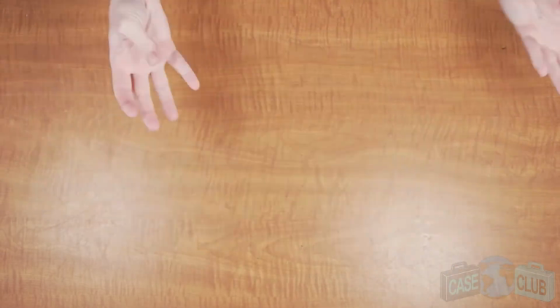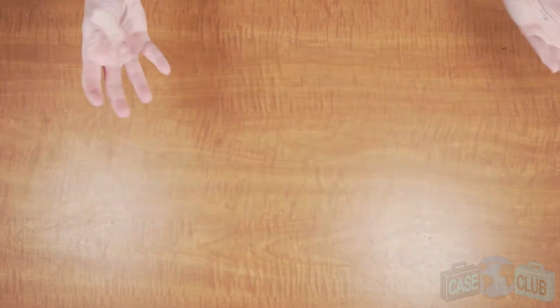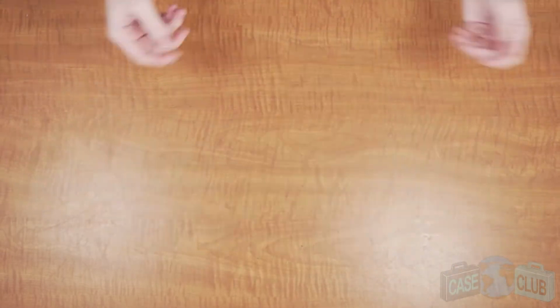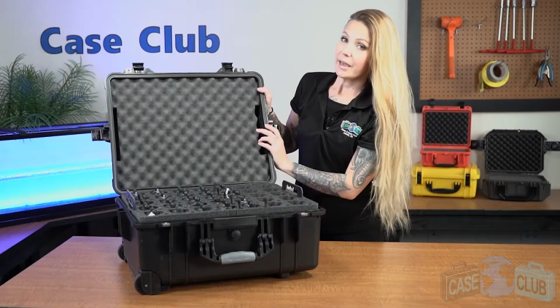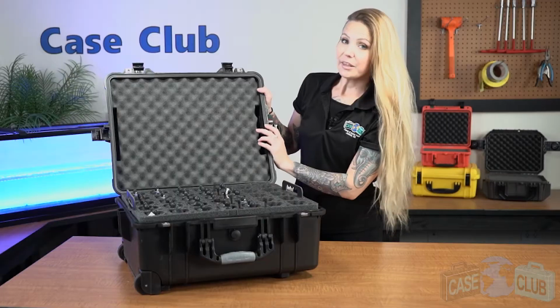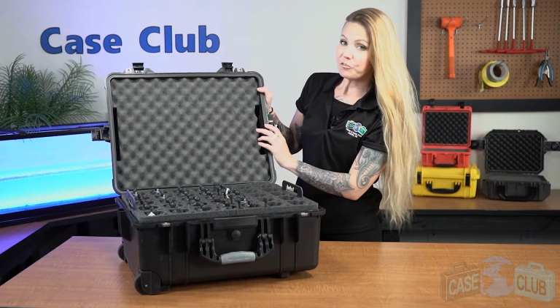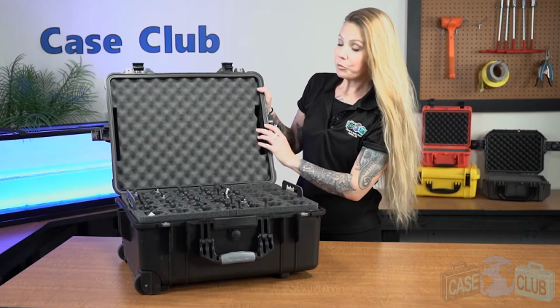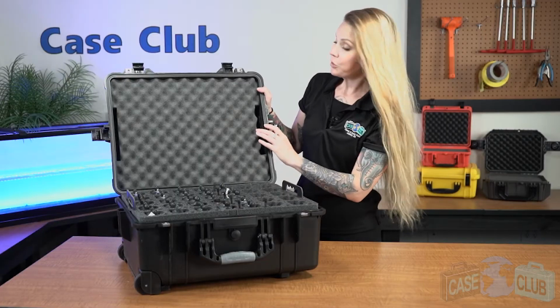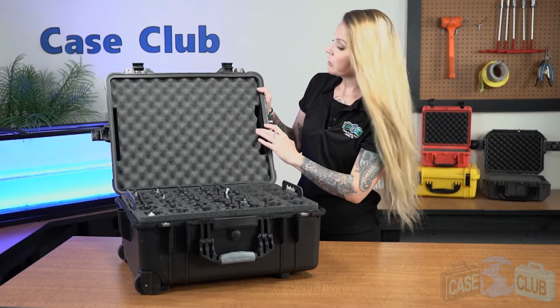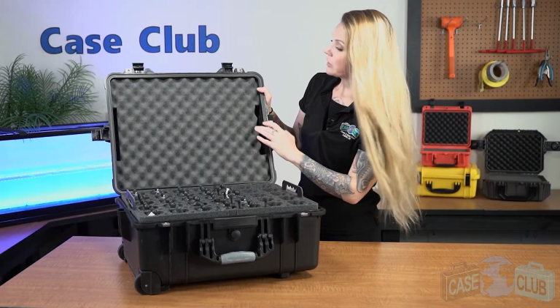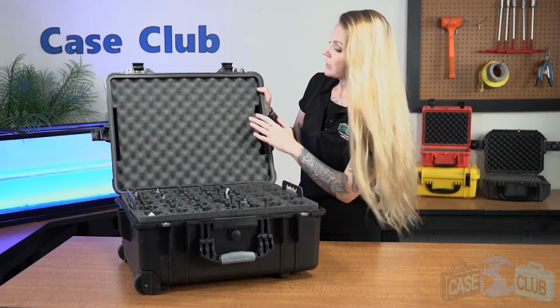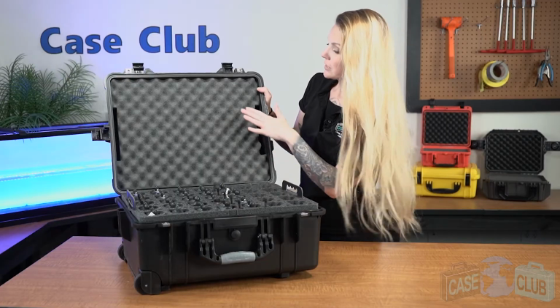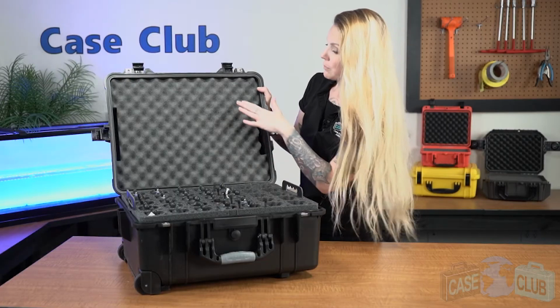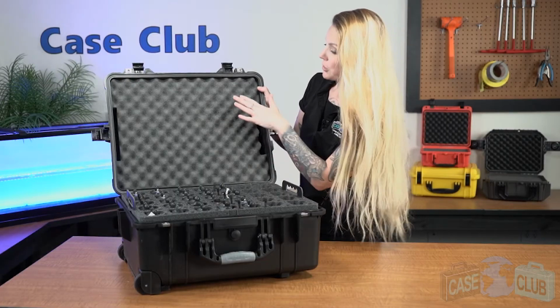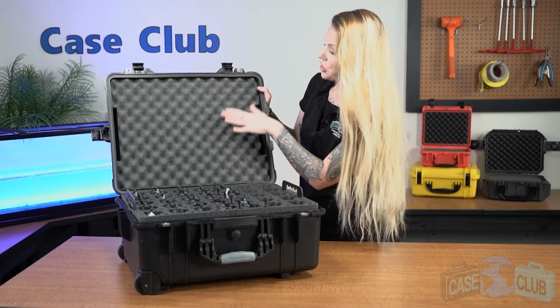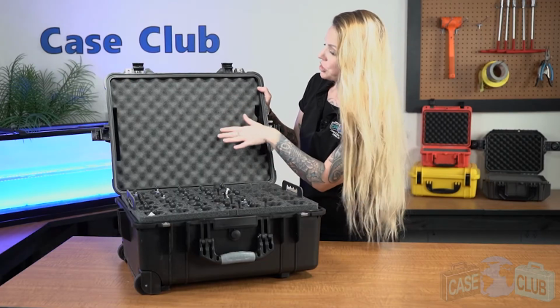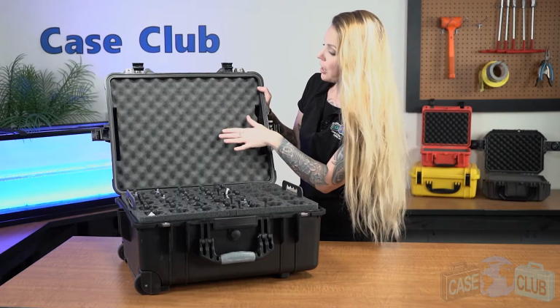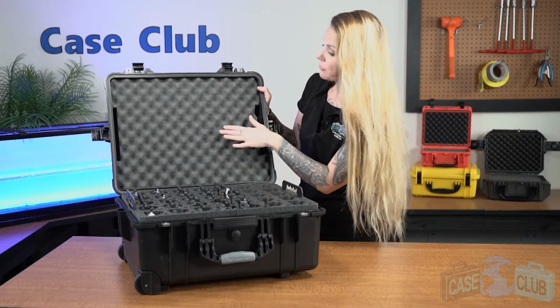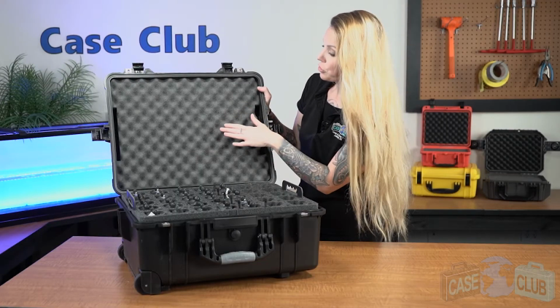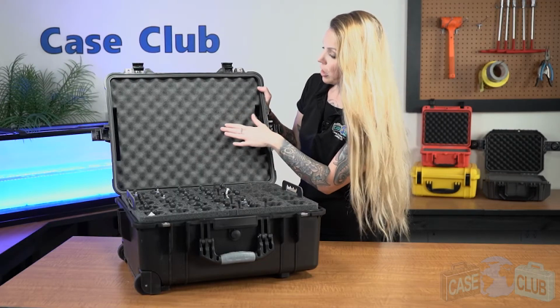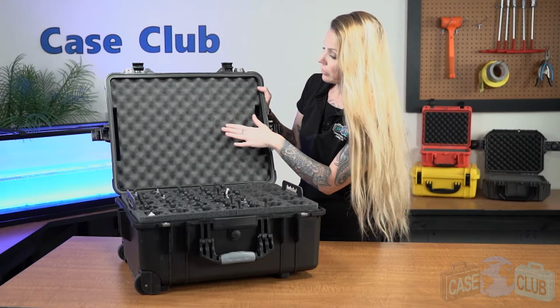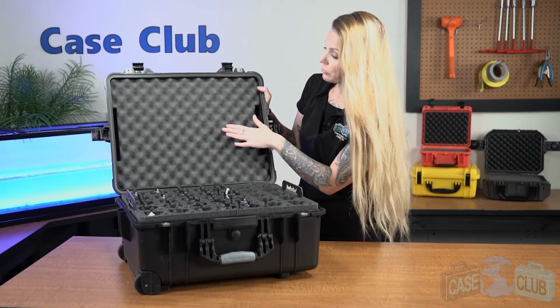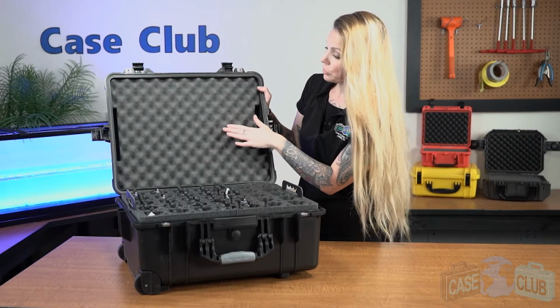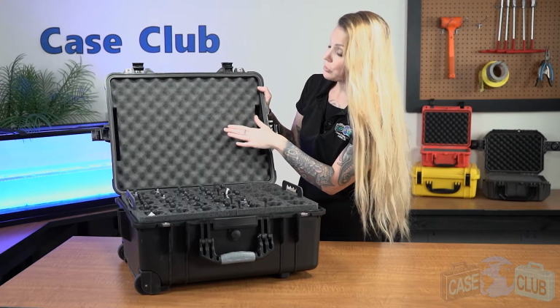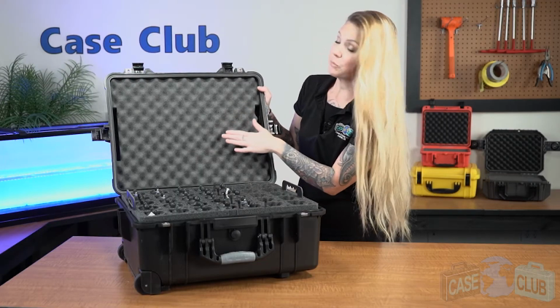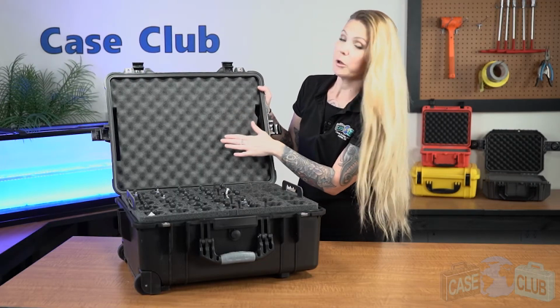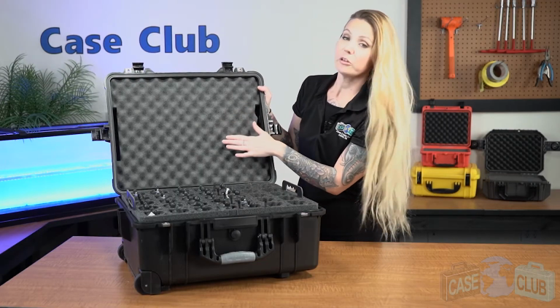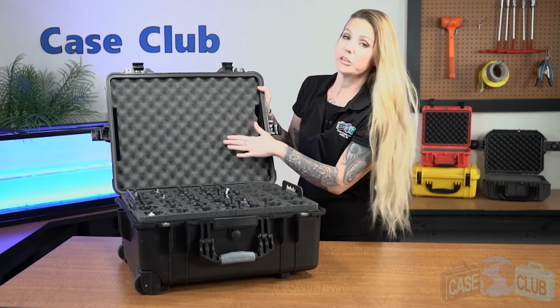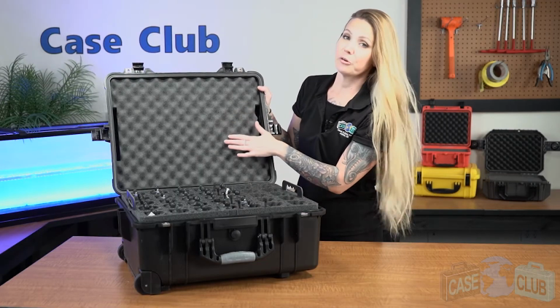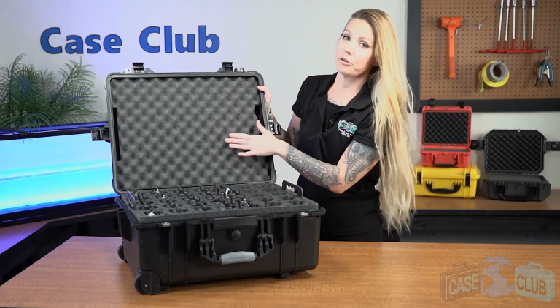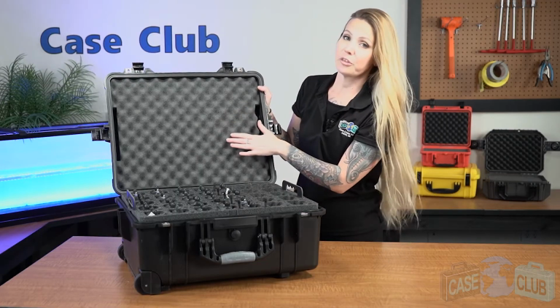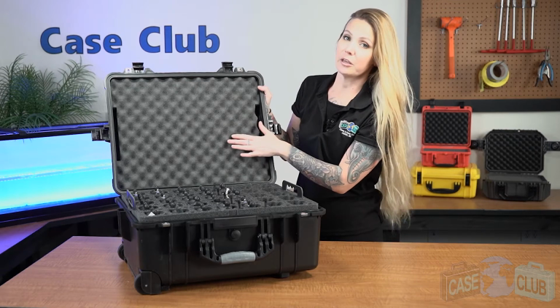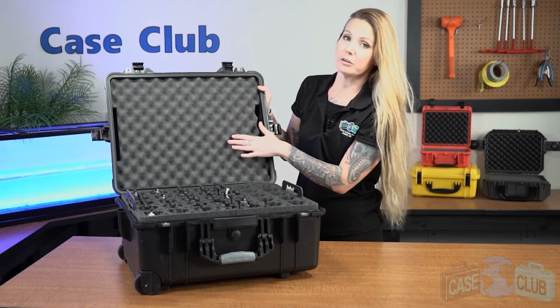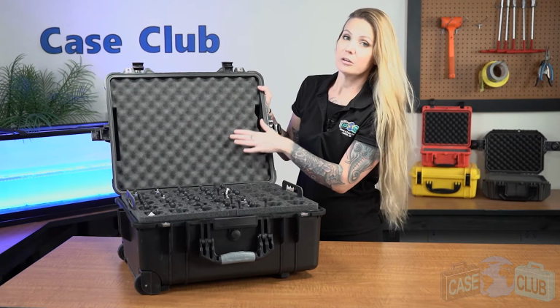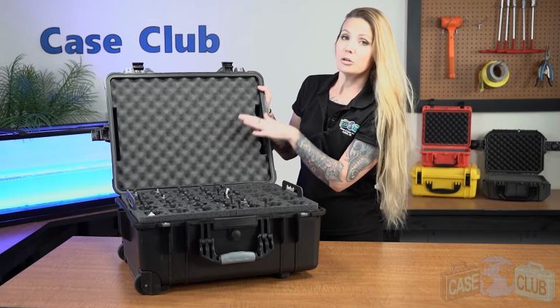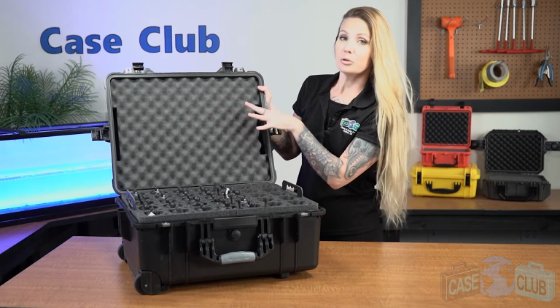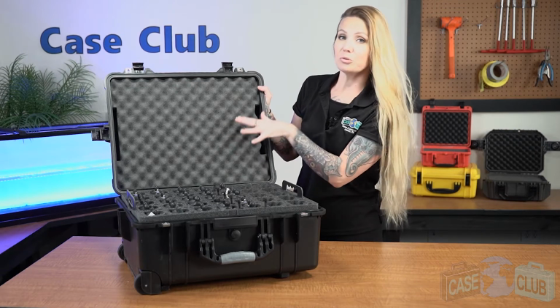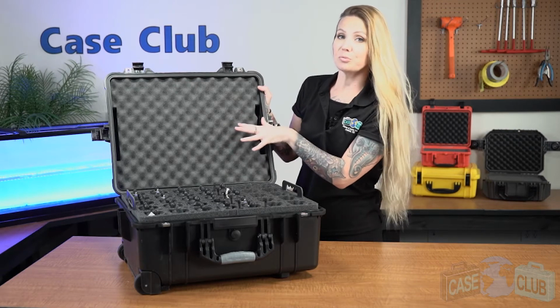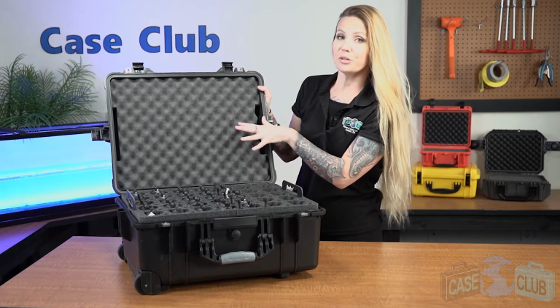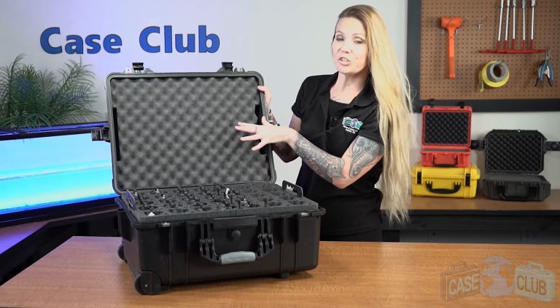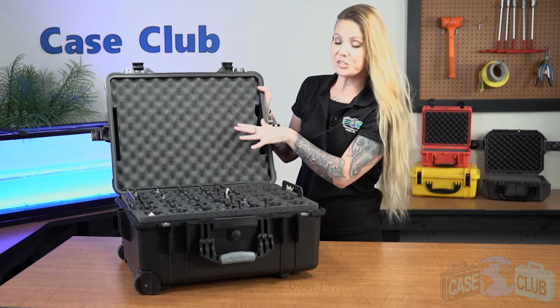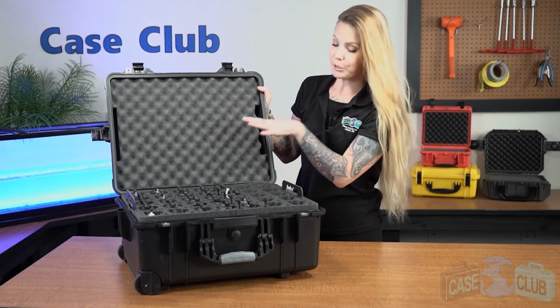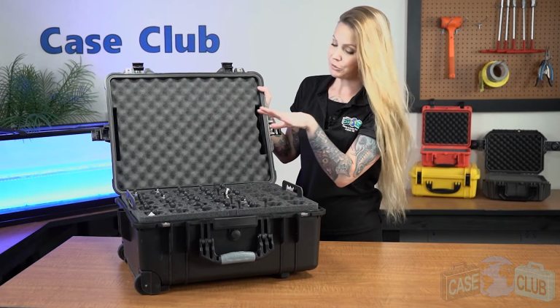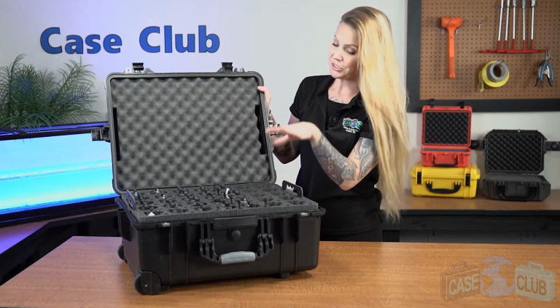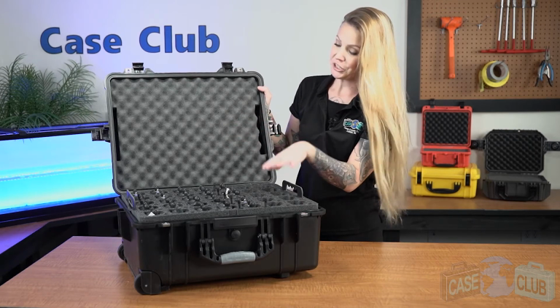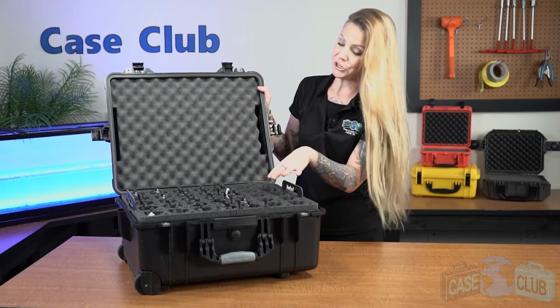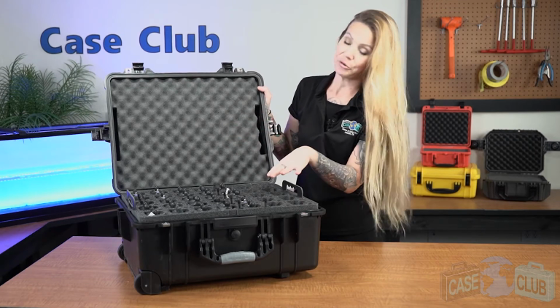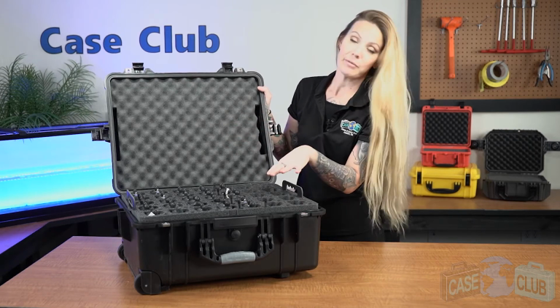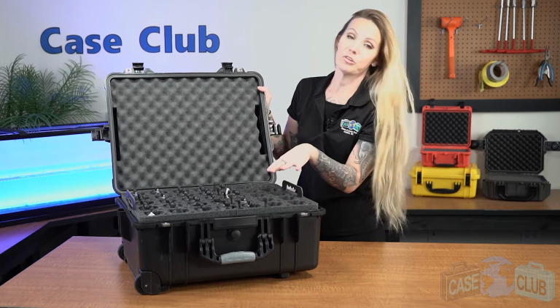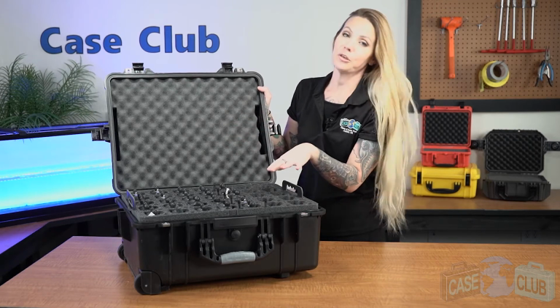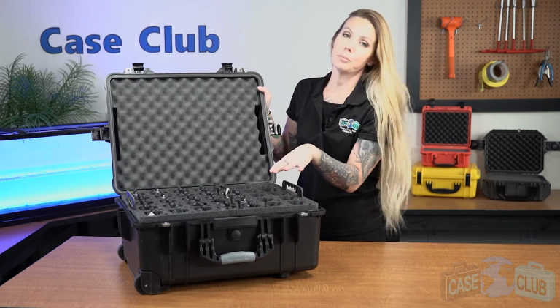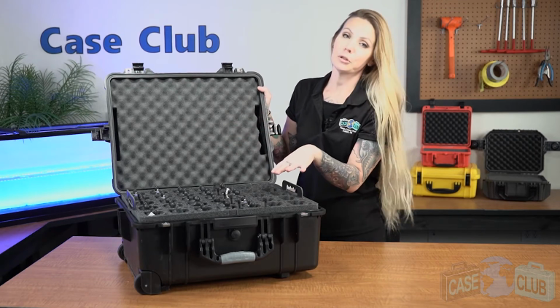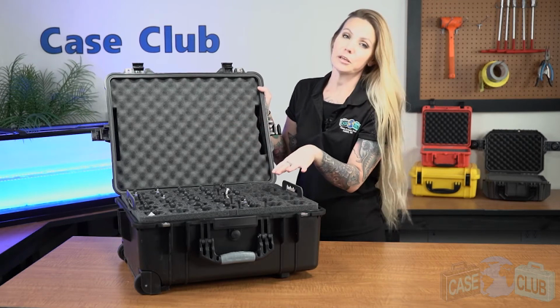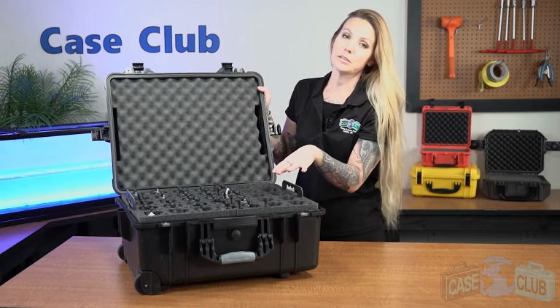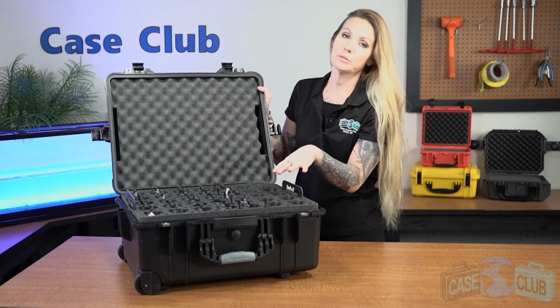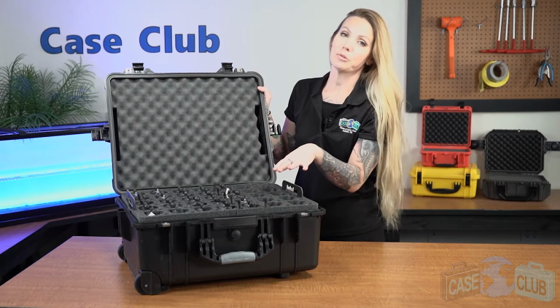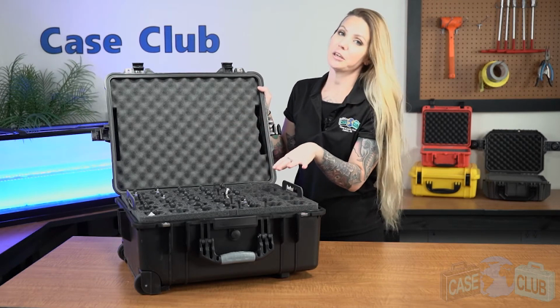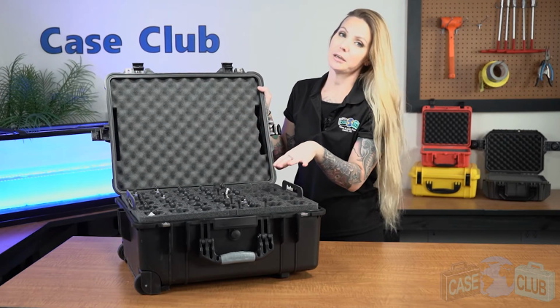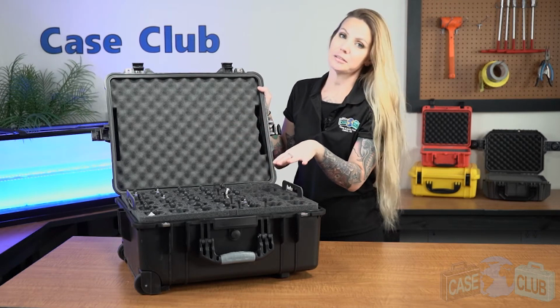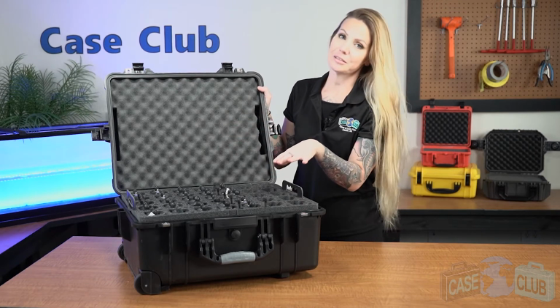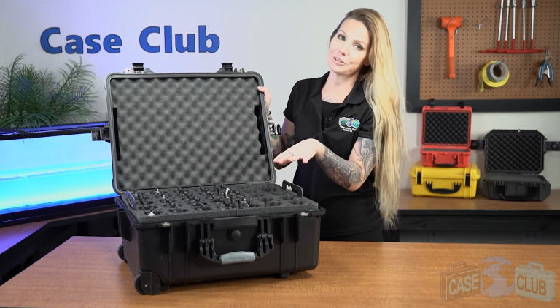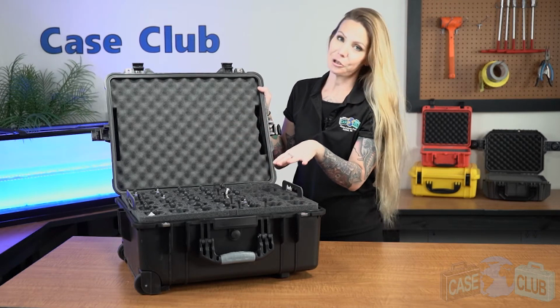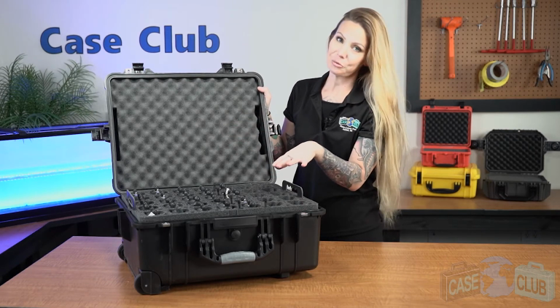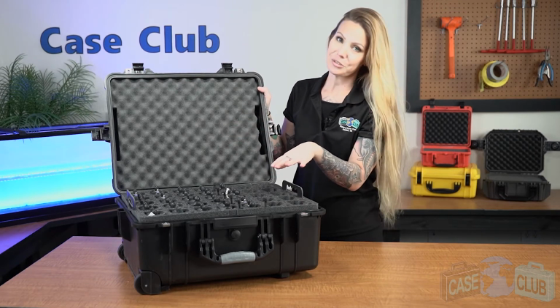The foam in the lid is a much softer convoluted polyurethane whose ridges help to secure everything in place when the case is closed.